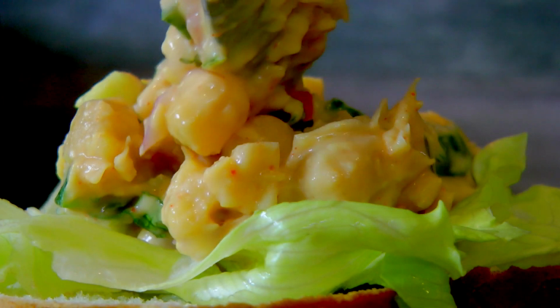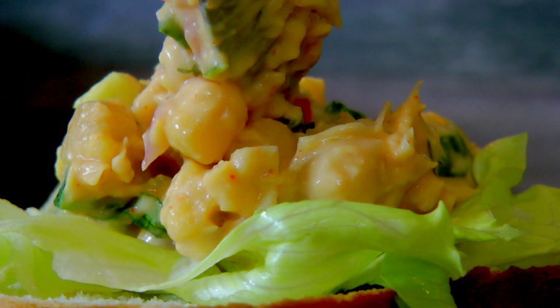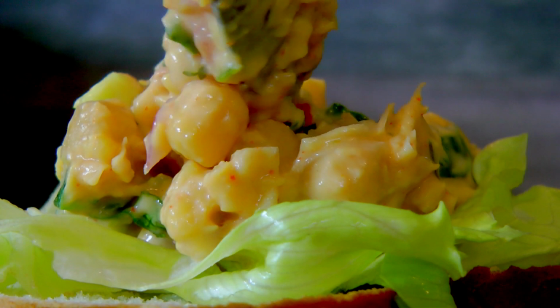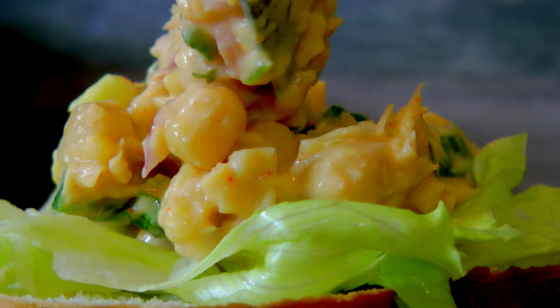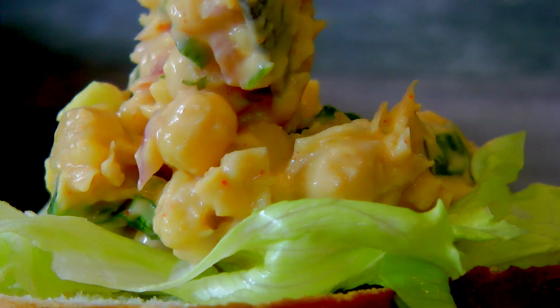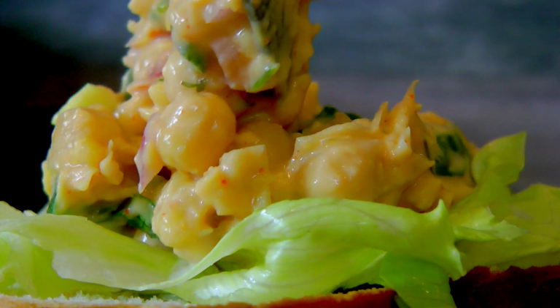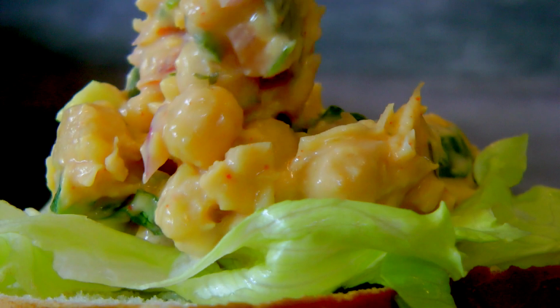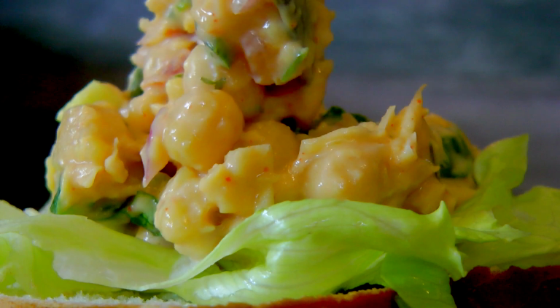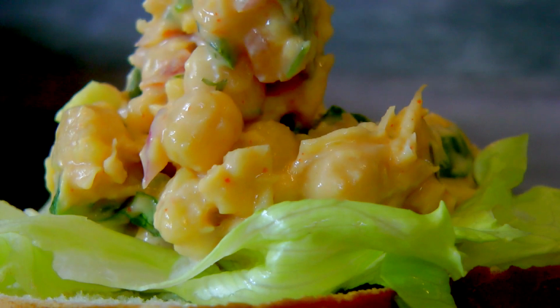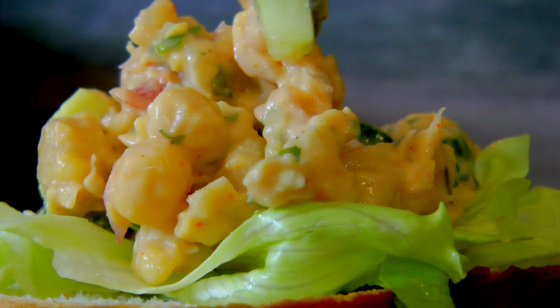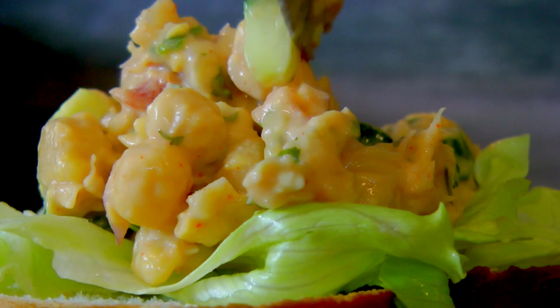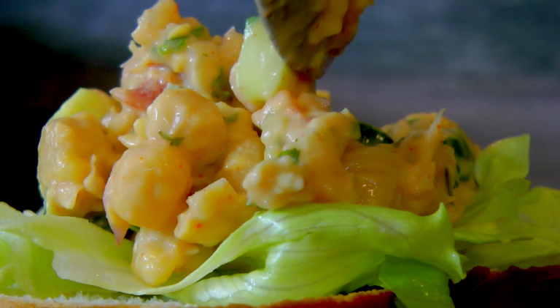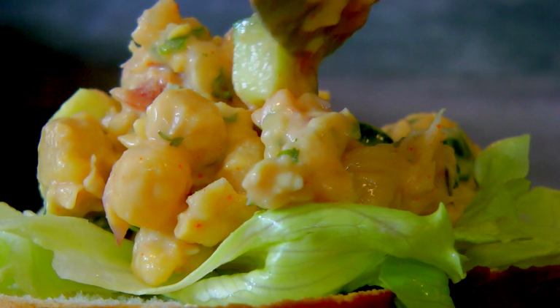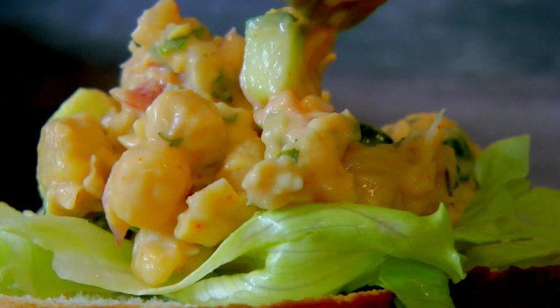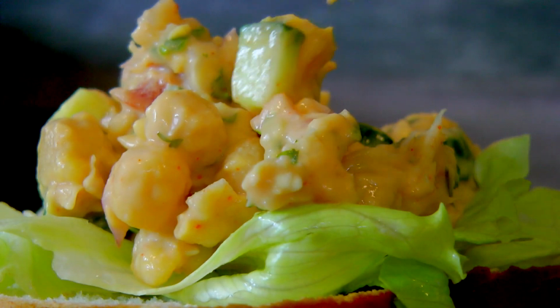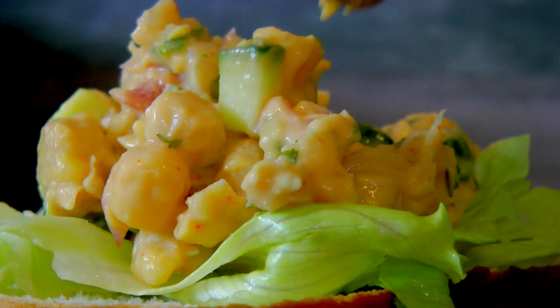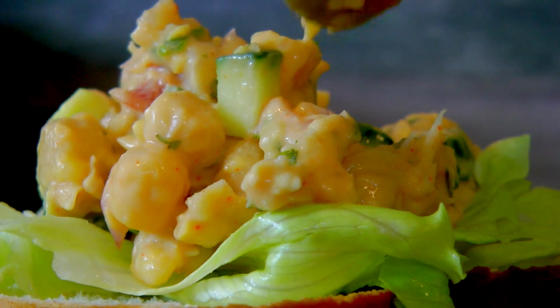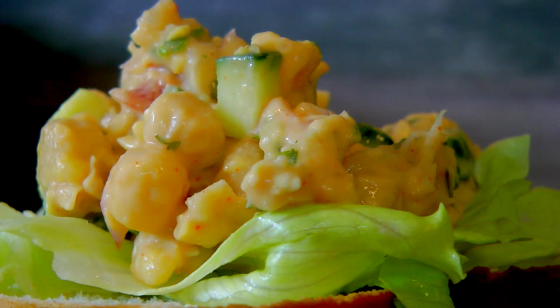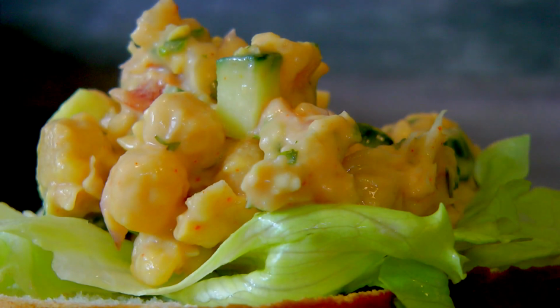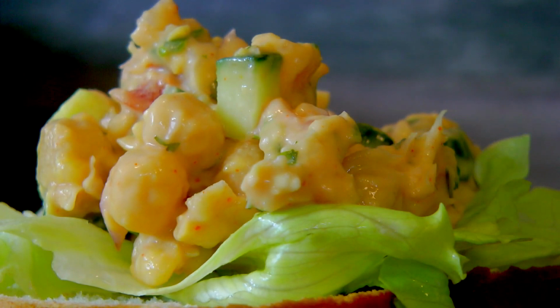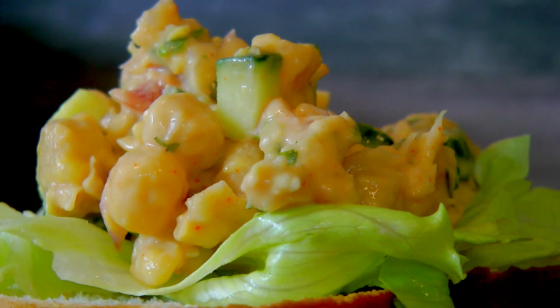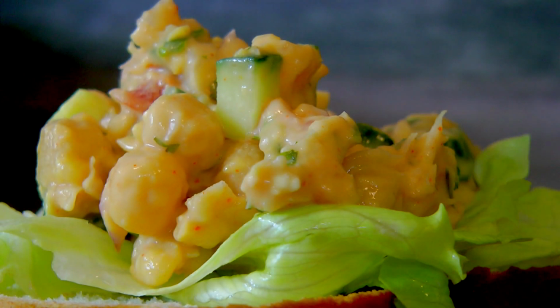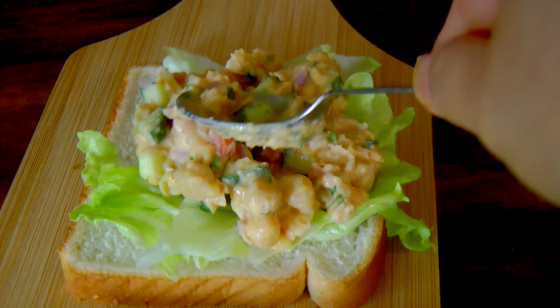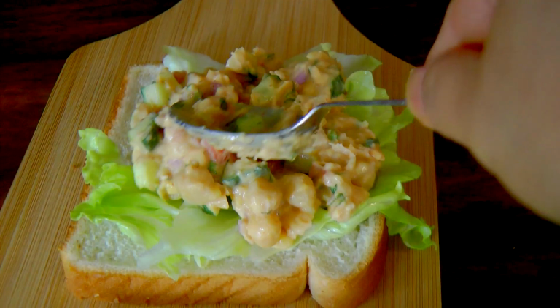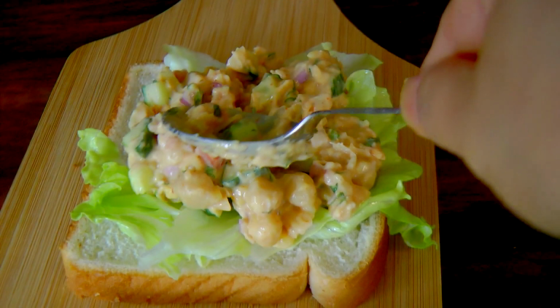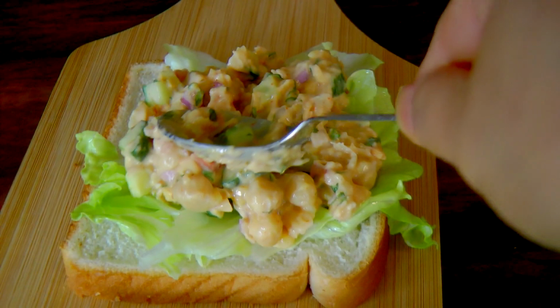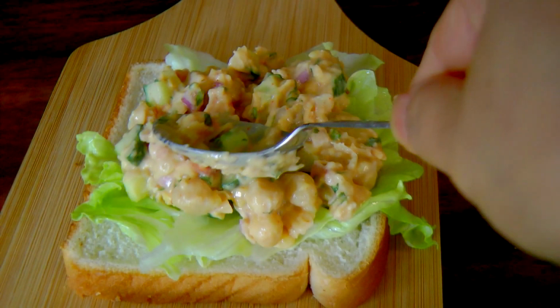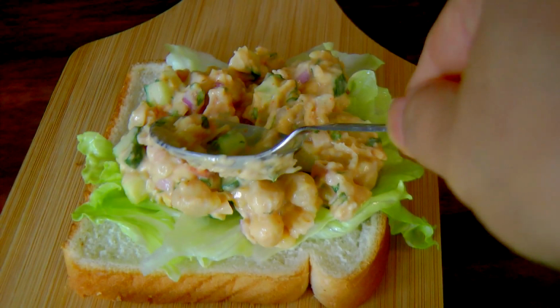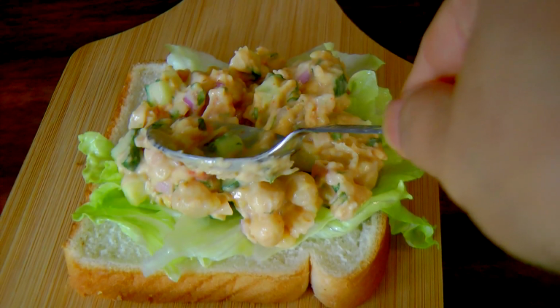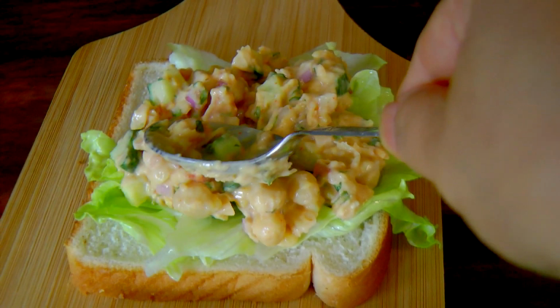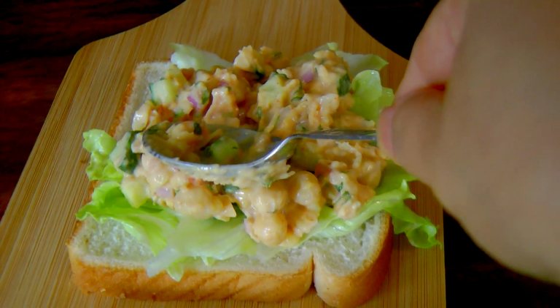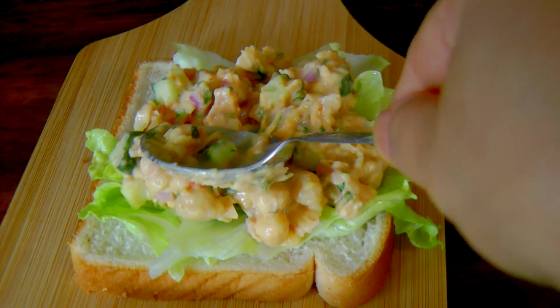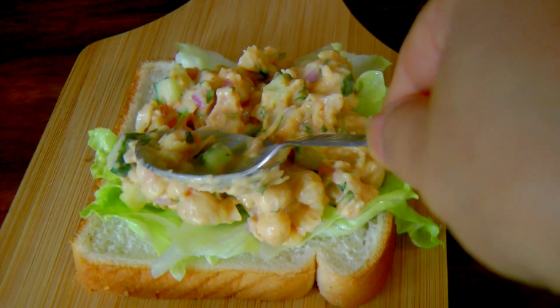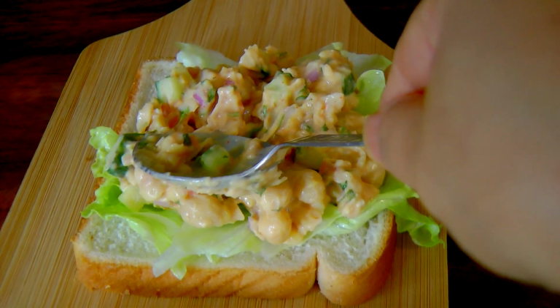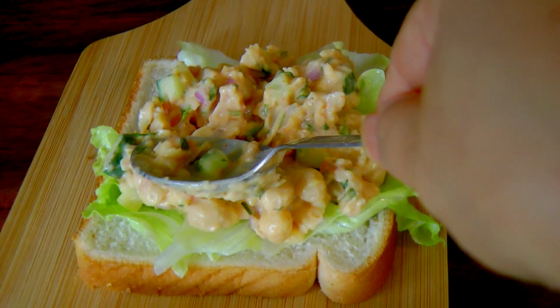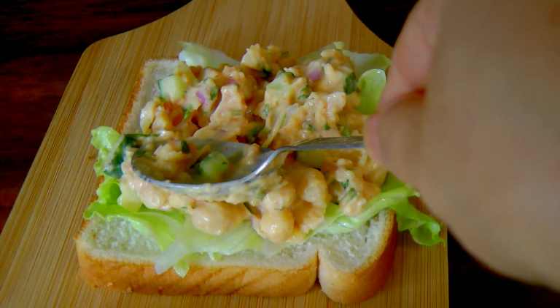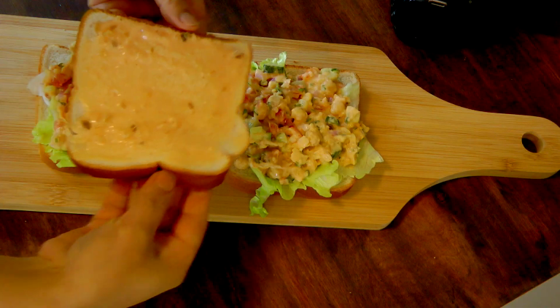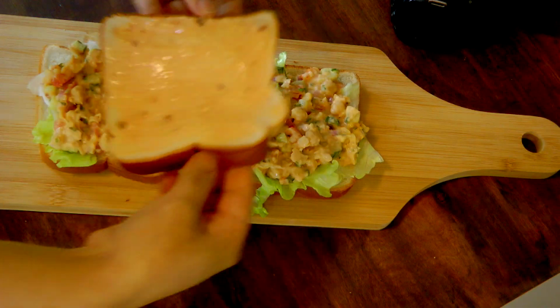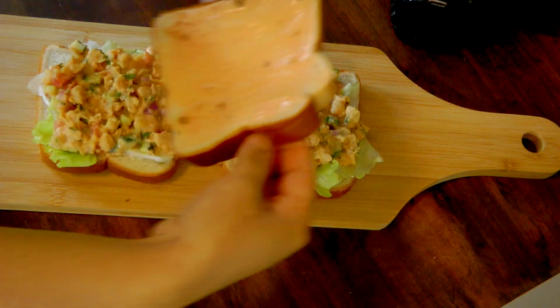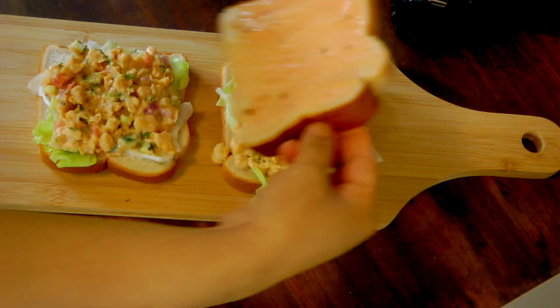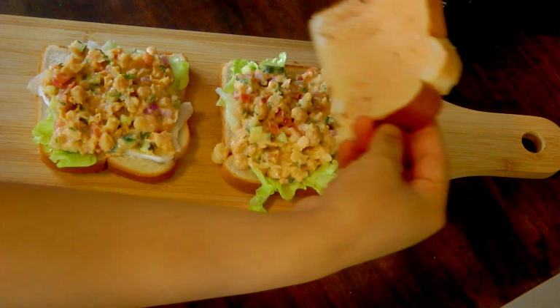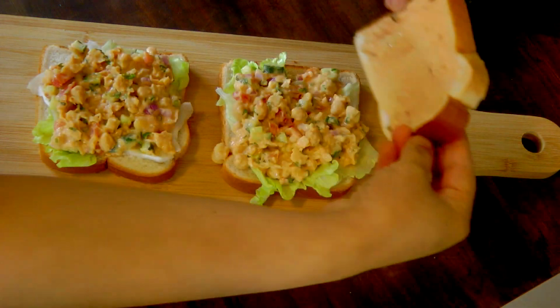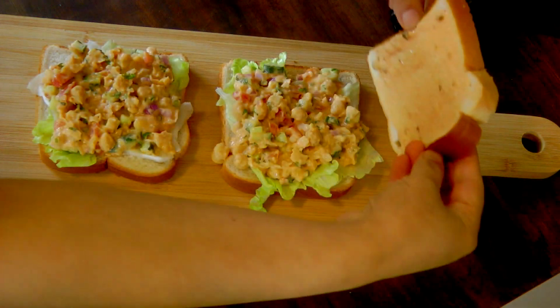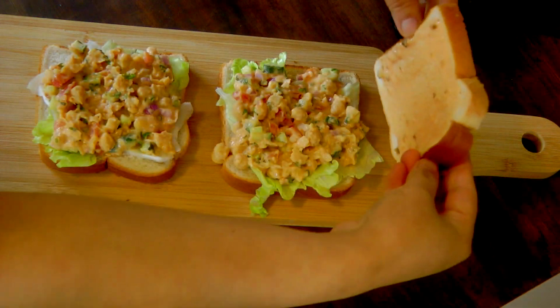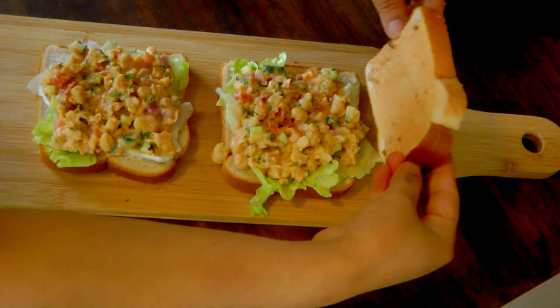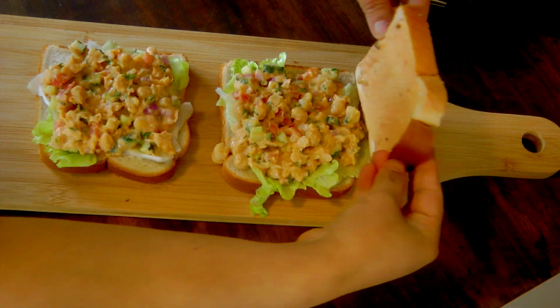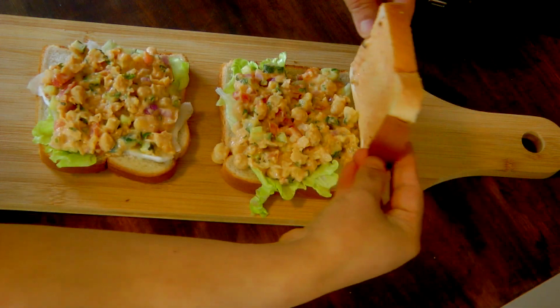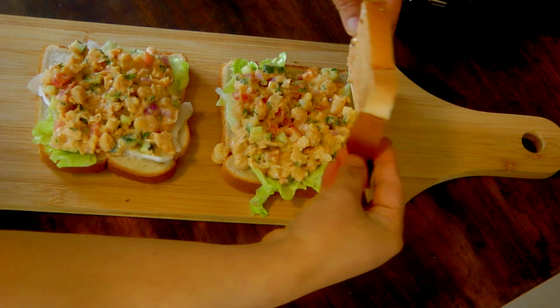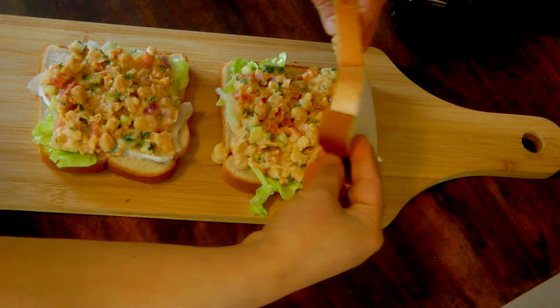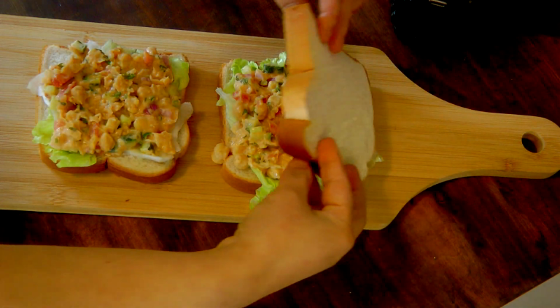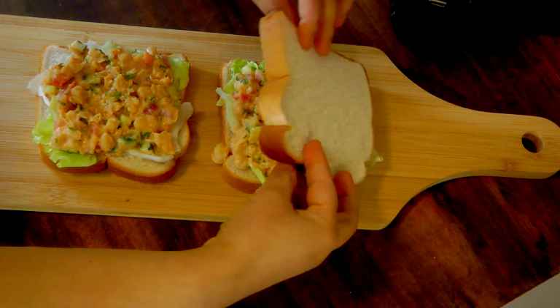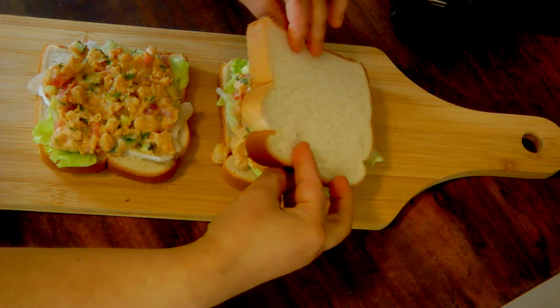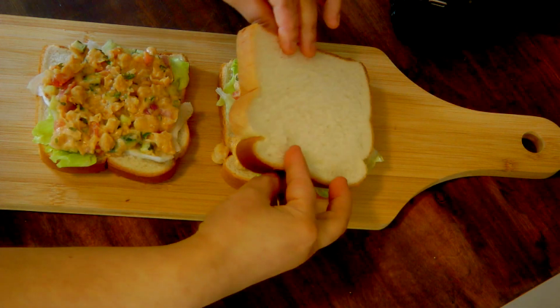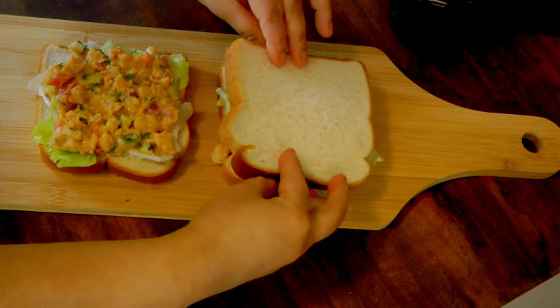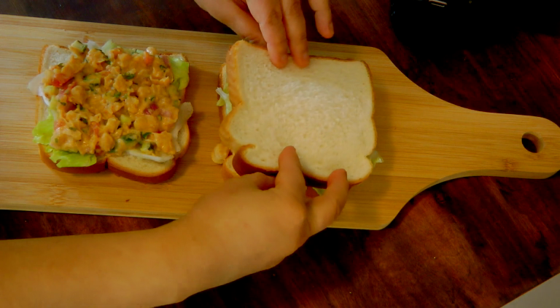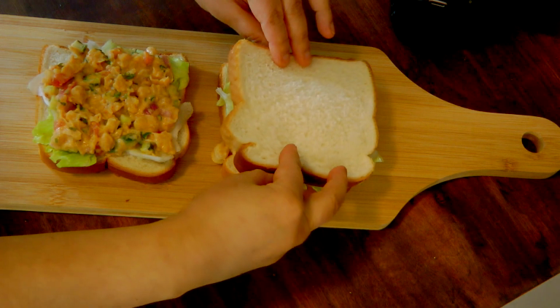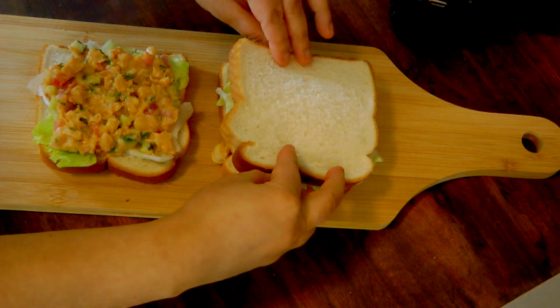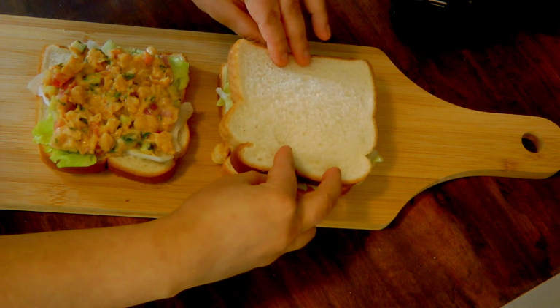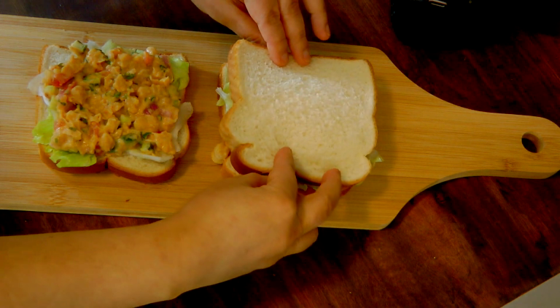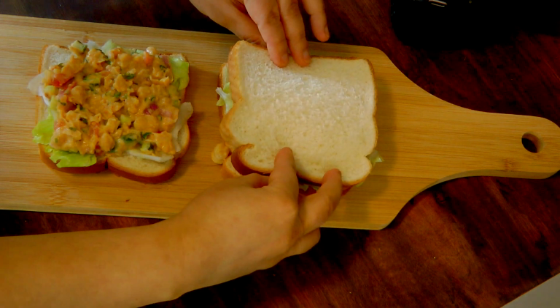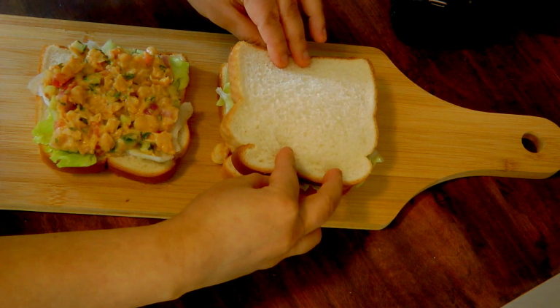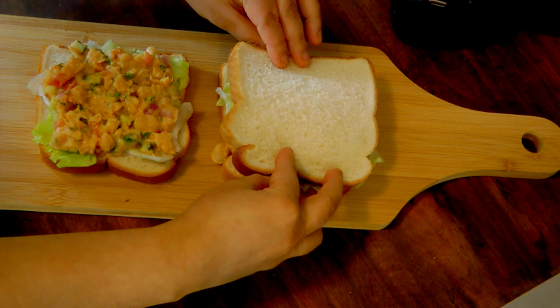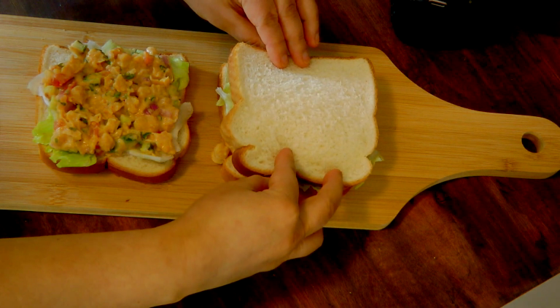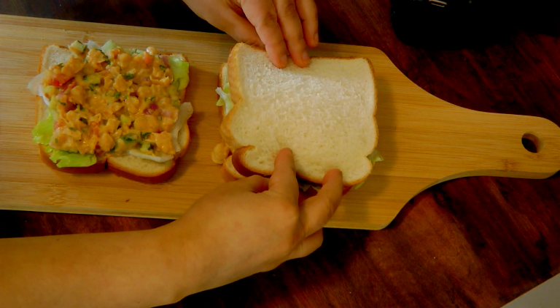Hello everyone, welcome back to my channel. Today we'll make a spicy chickpea sandwich. It's a perfect lunch or dinner recipe.